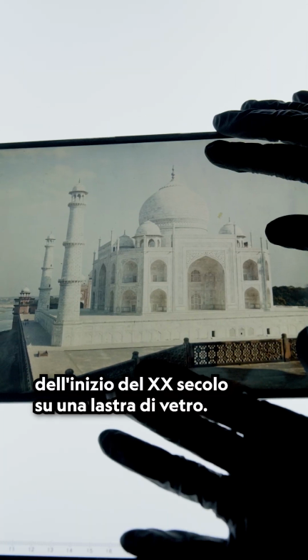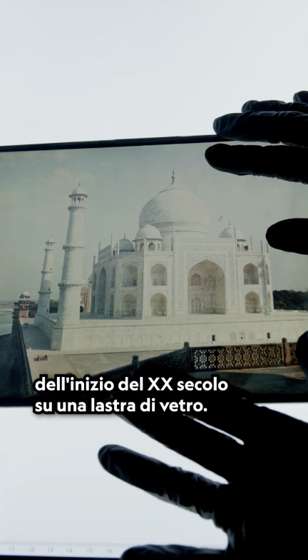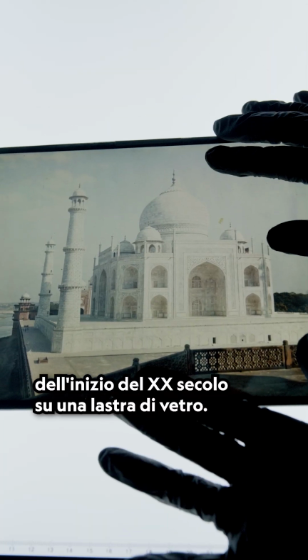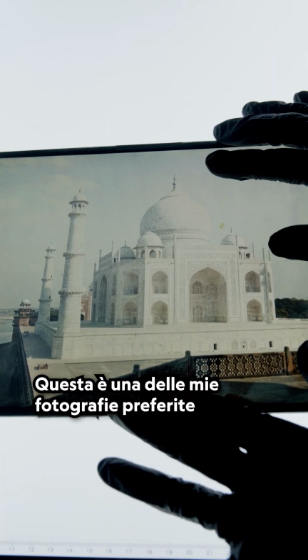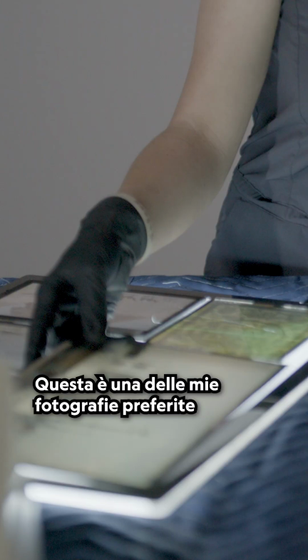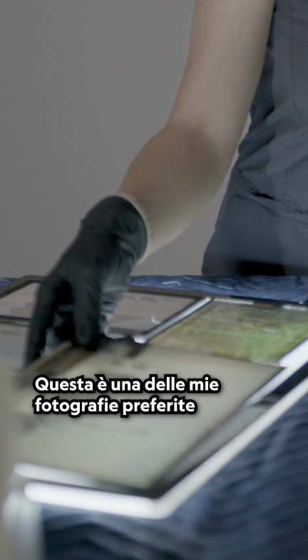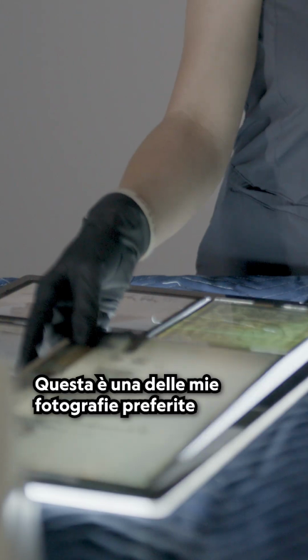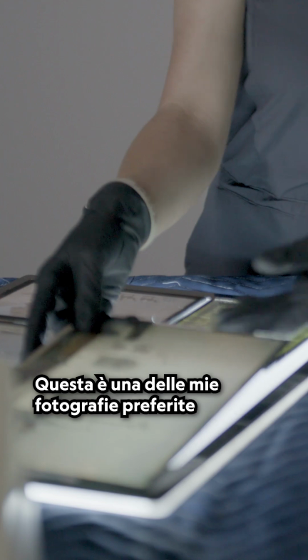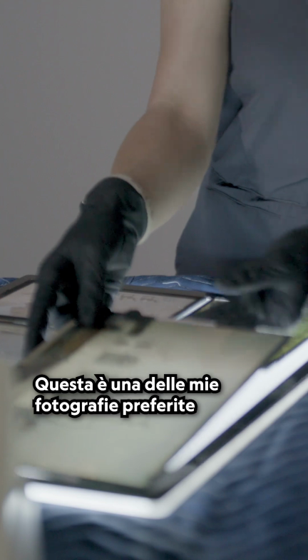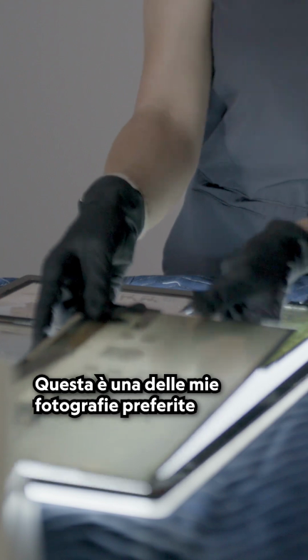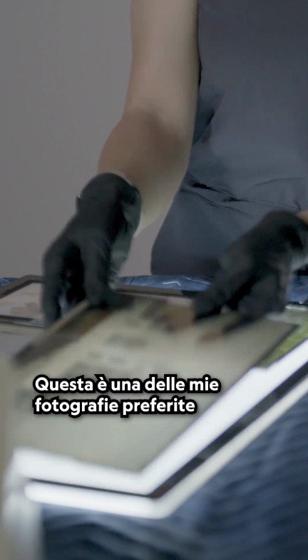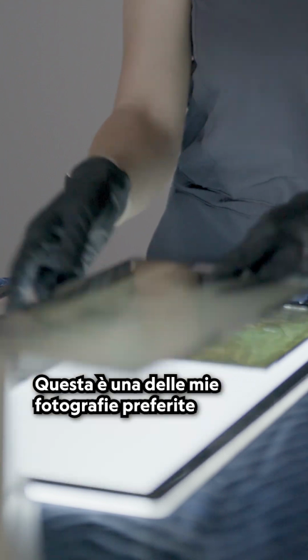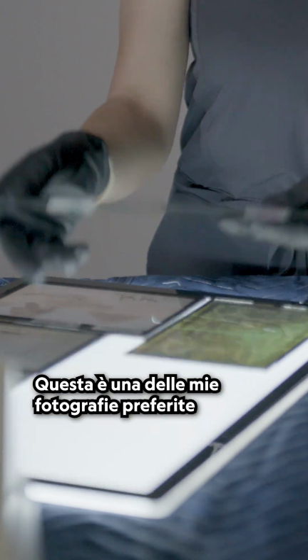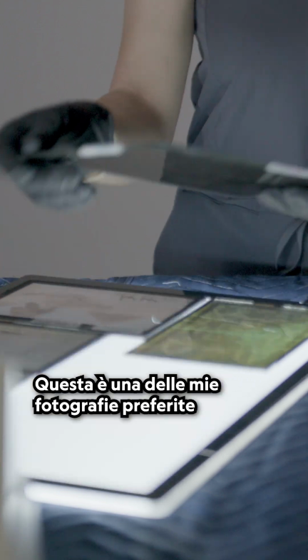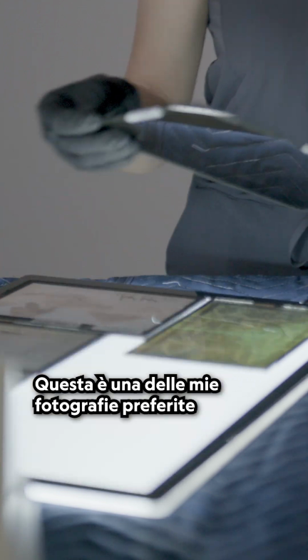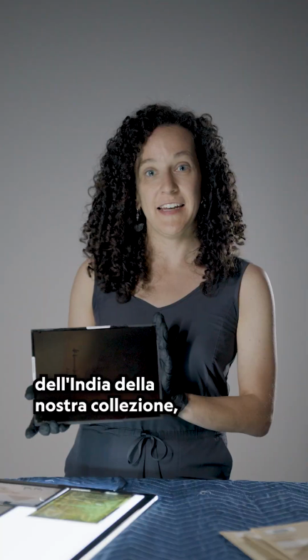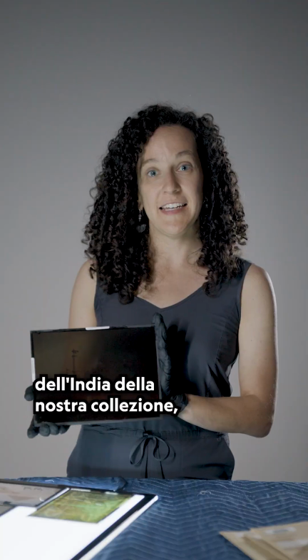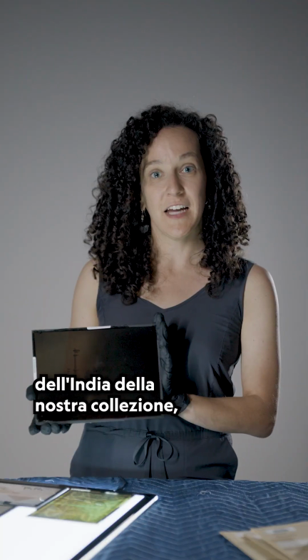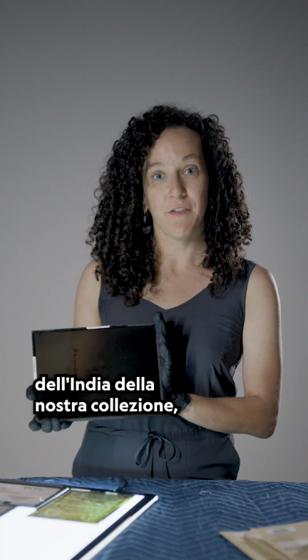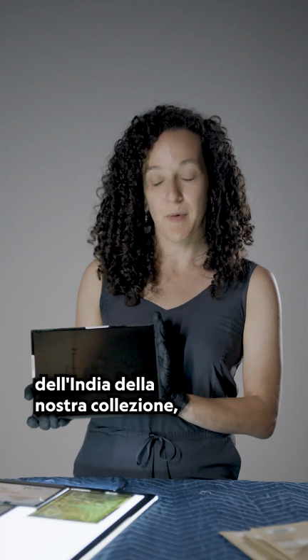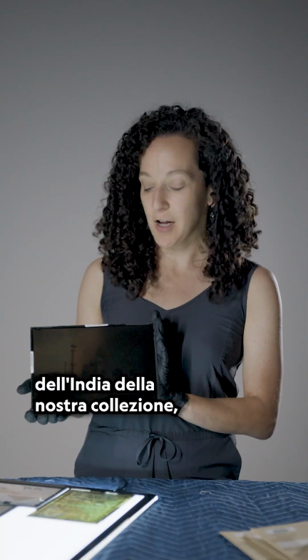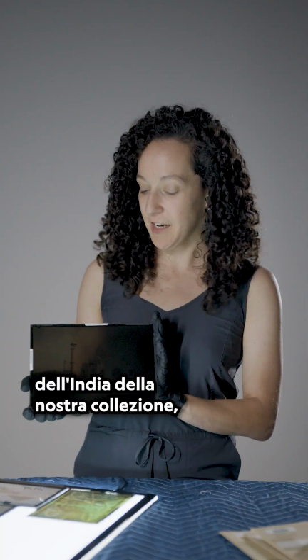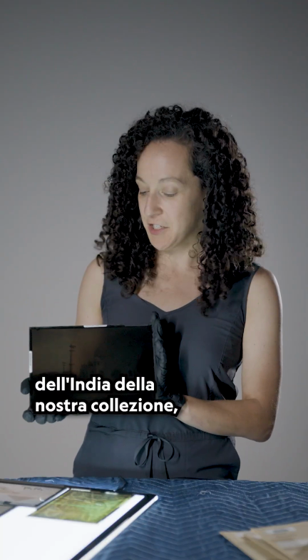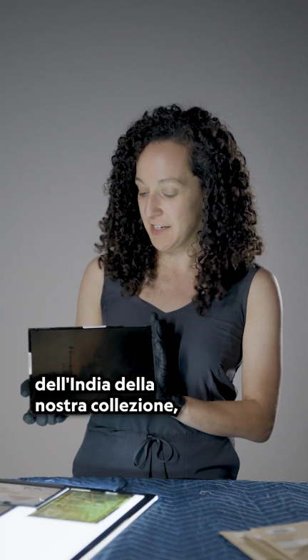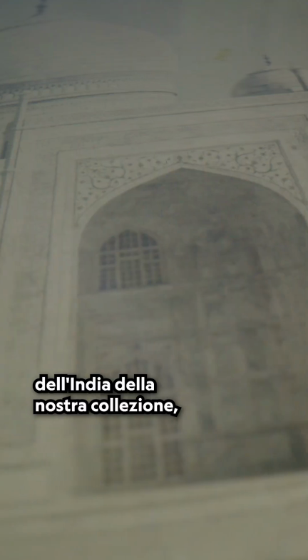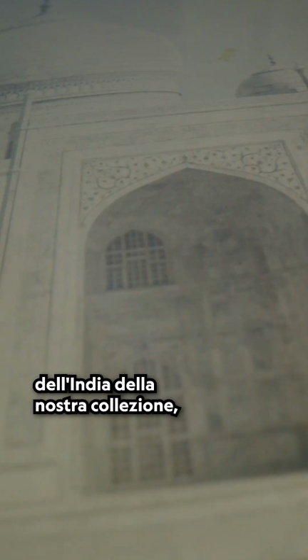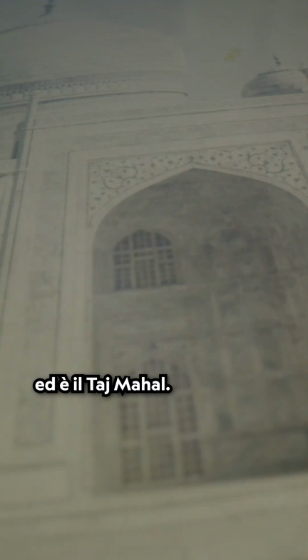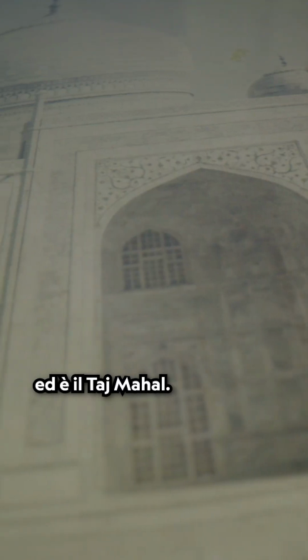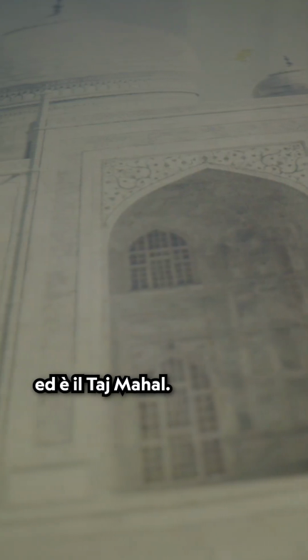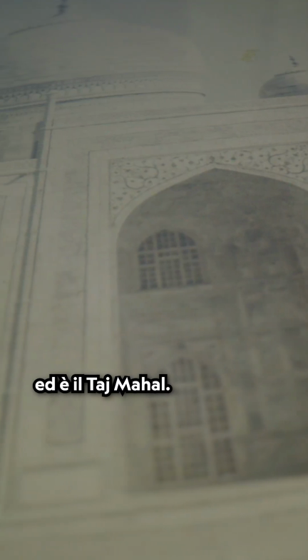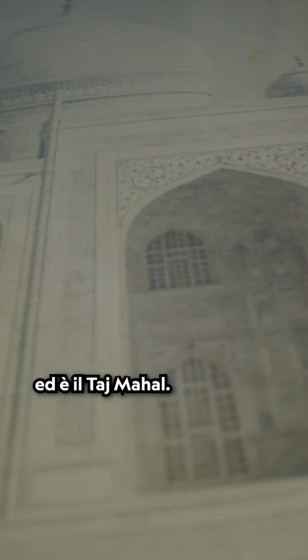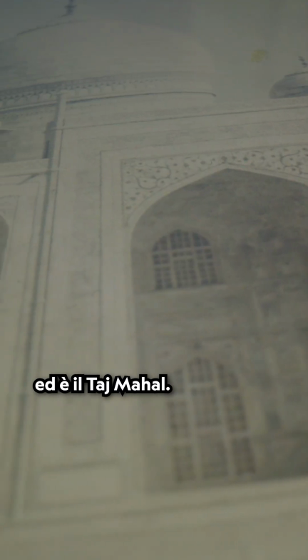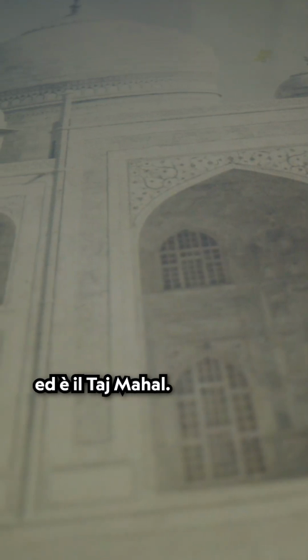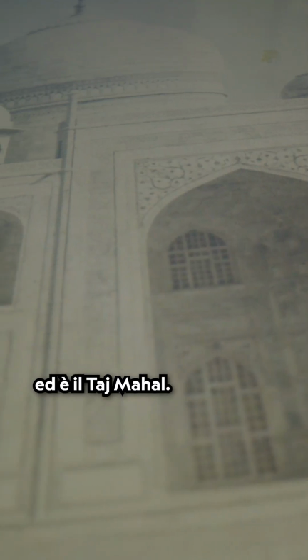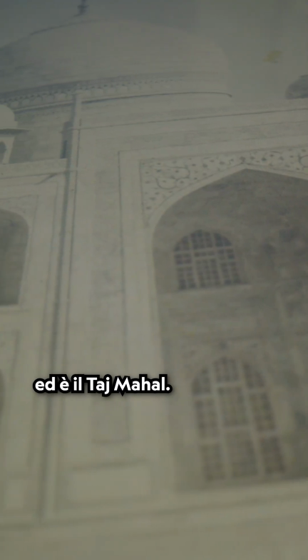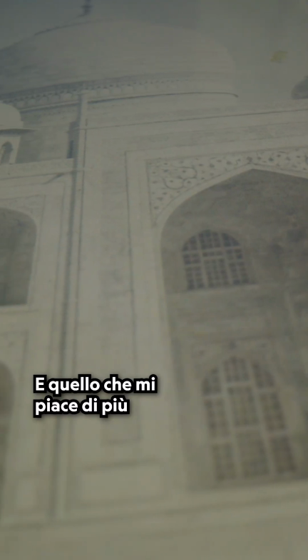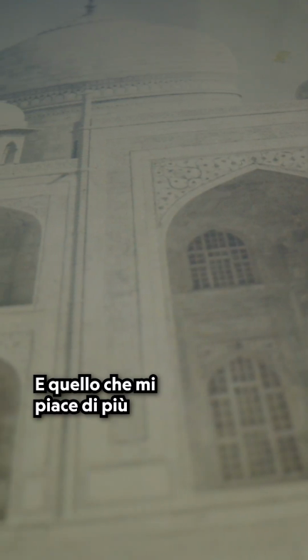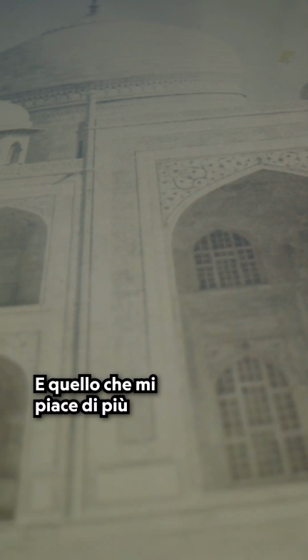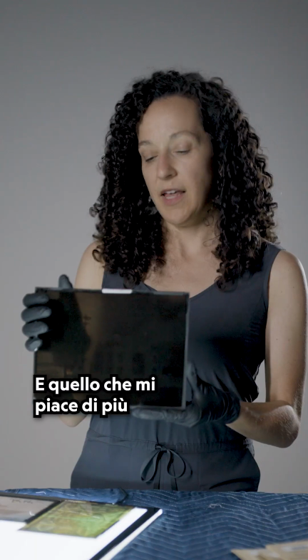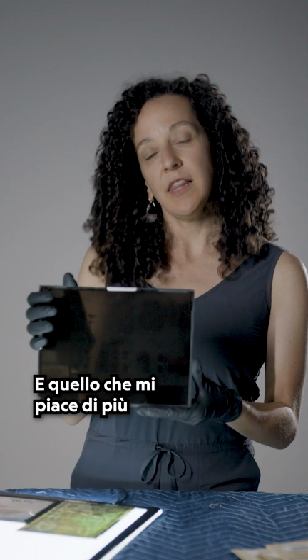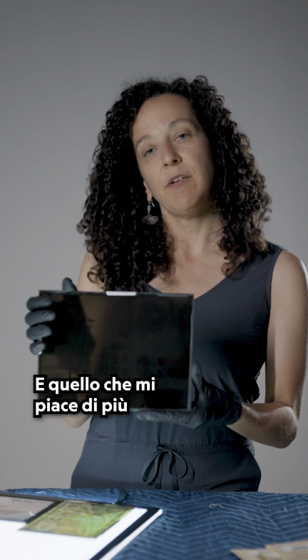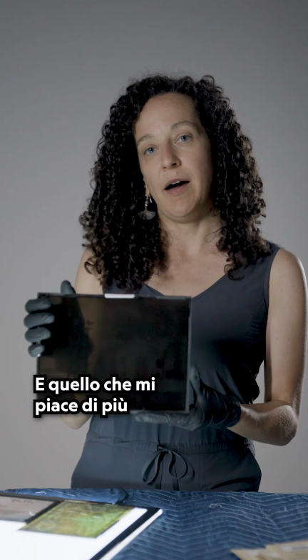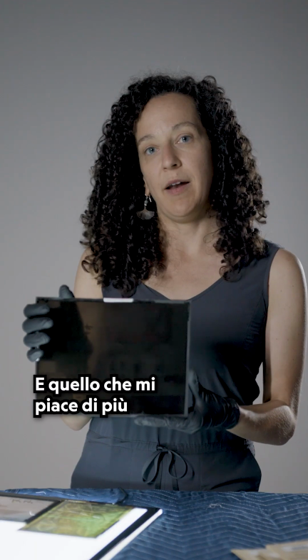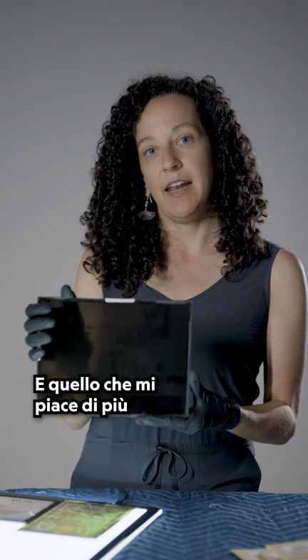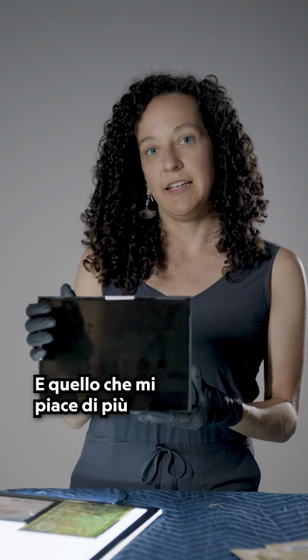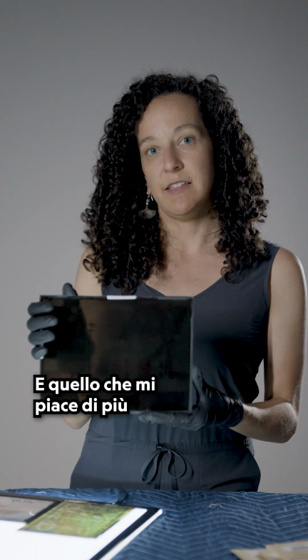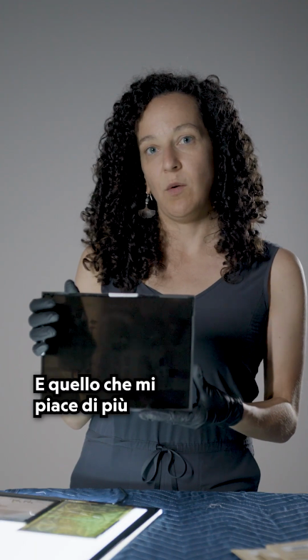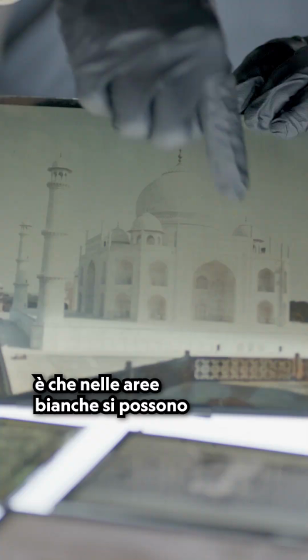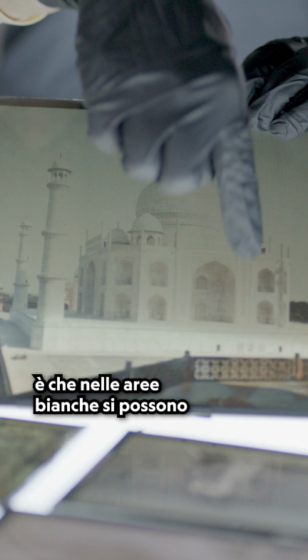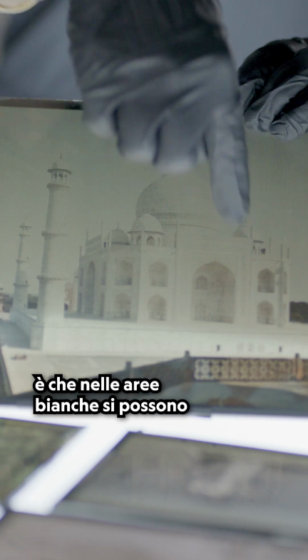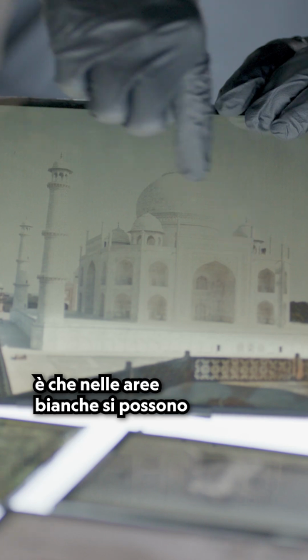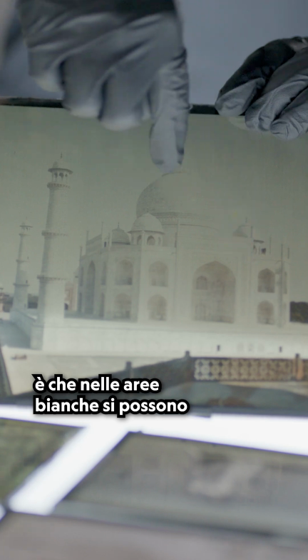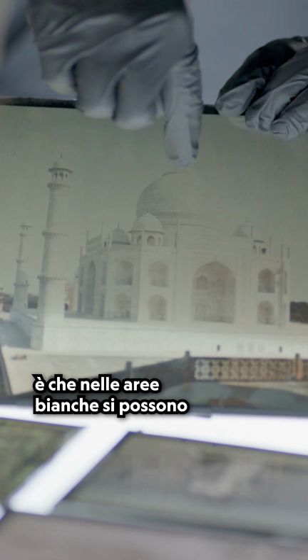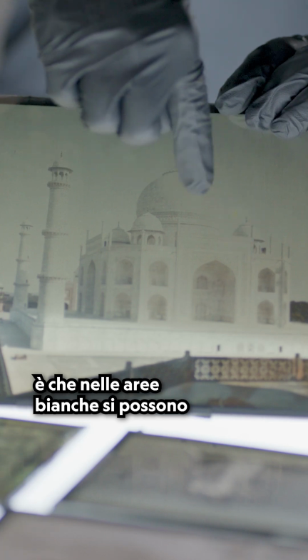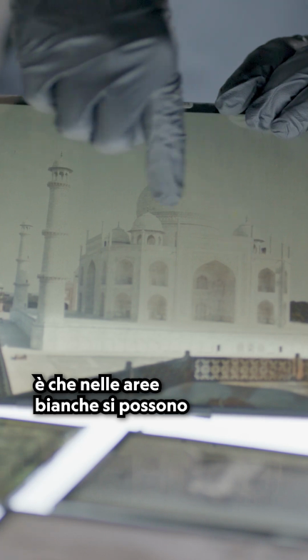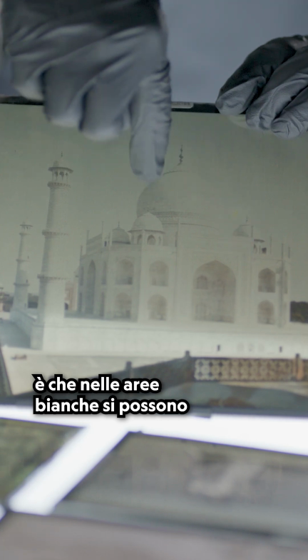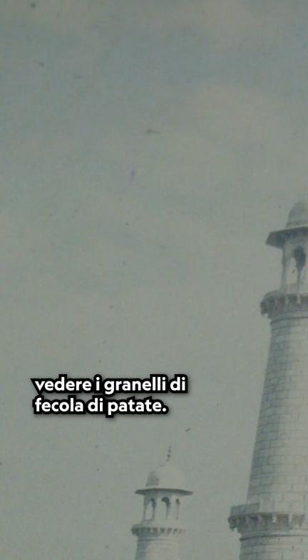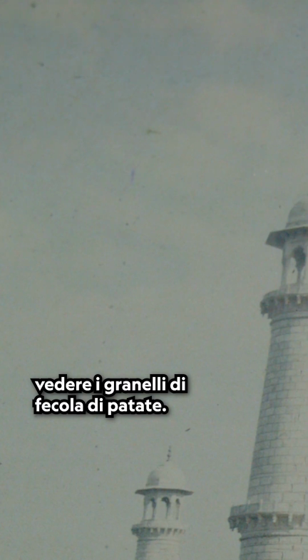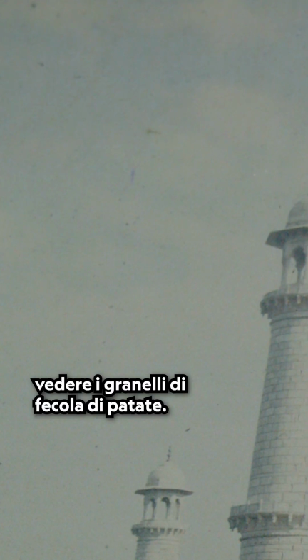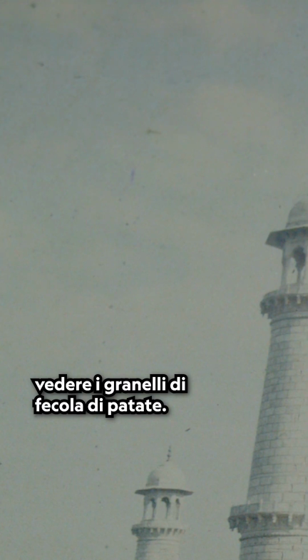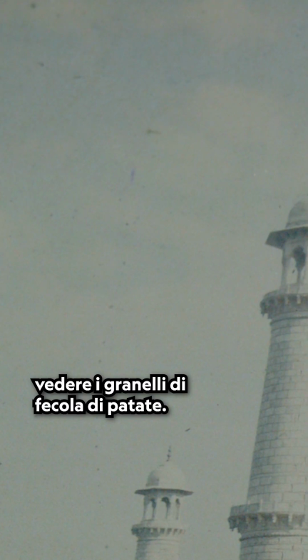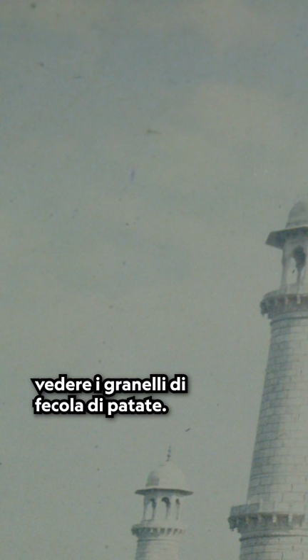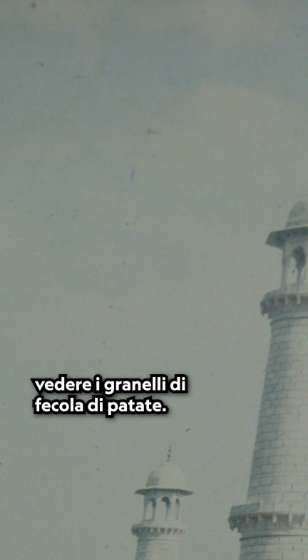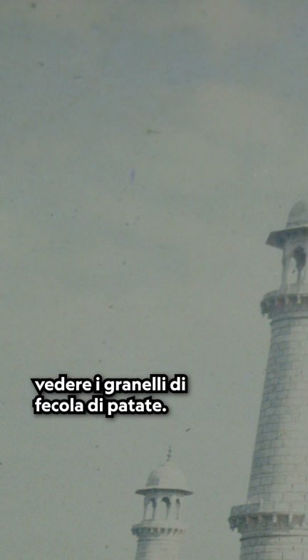This is one of my favorite photographs of India from our collection, and it's of the Taj Mahal. What I love about it is in the white areas, you can see the potato starch grains.